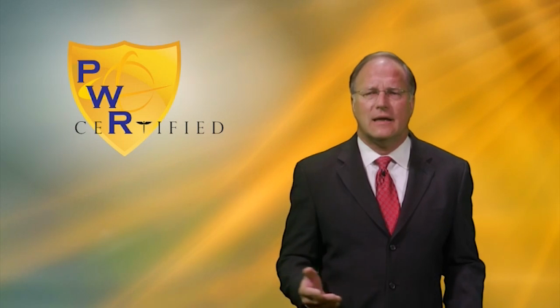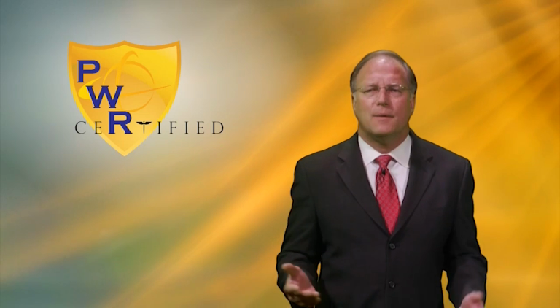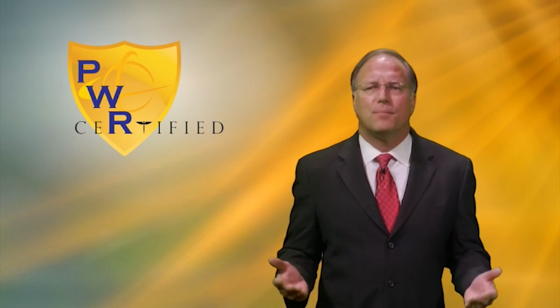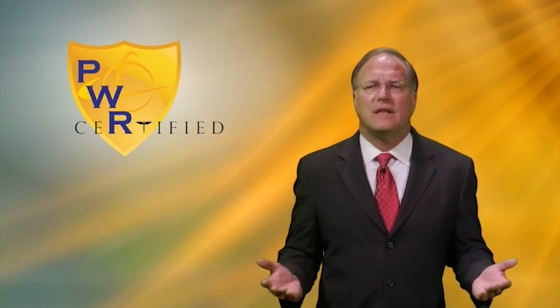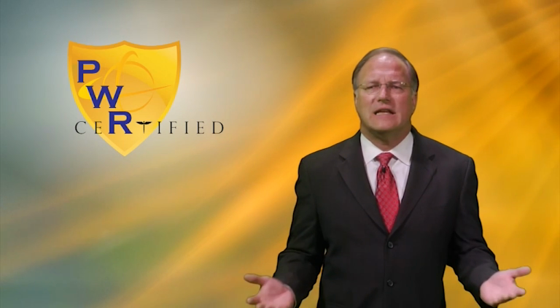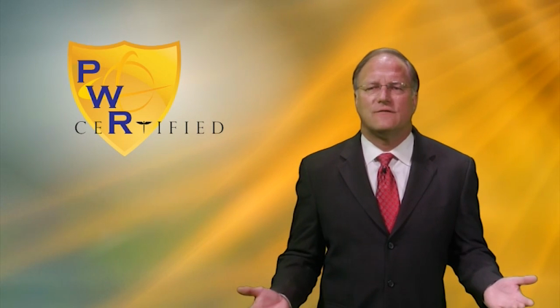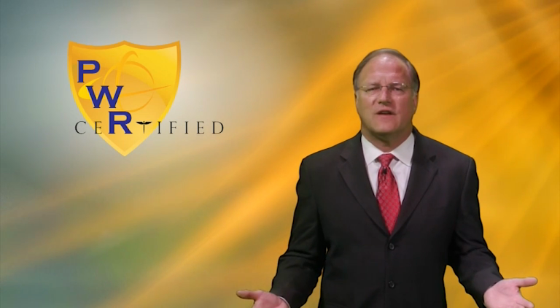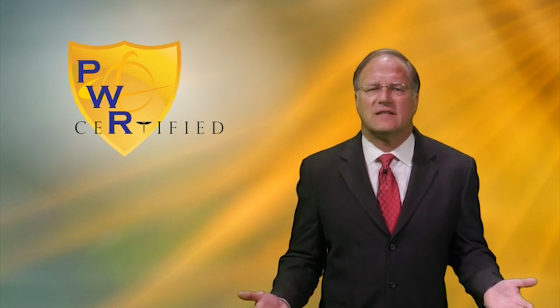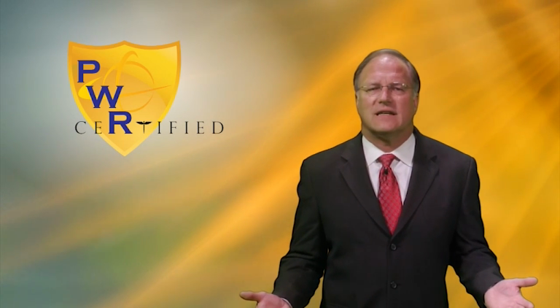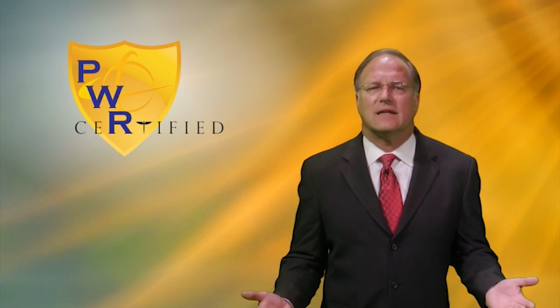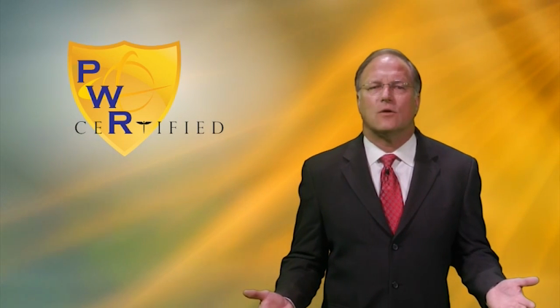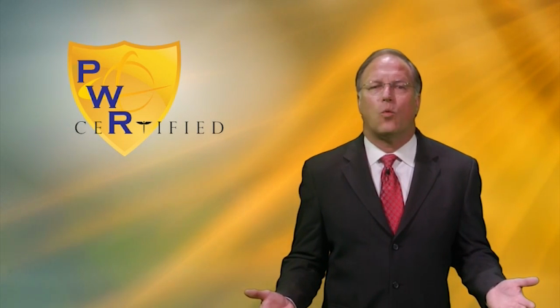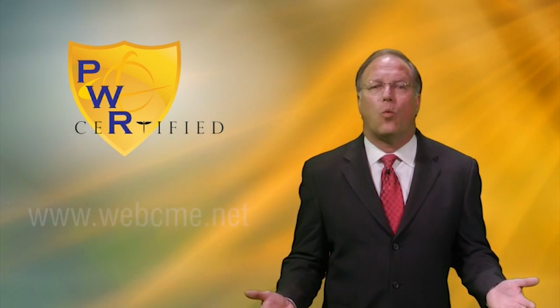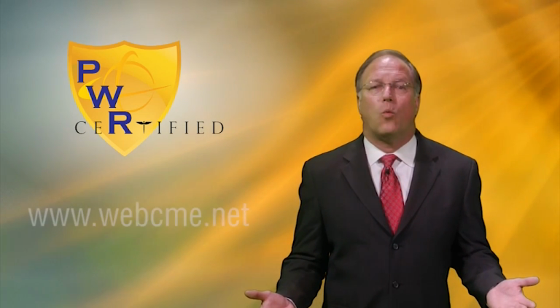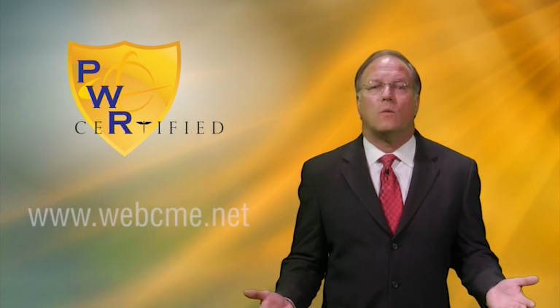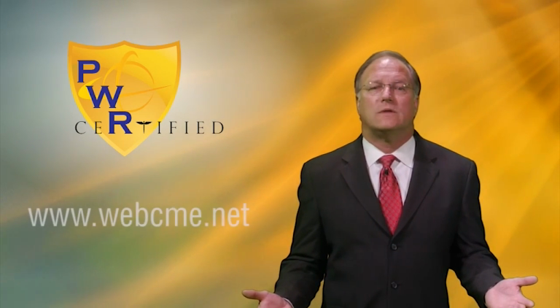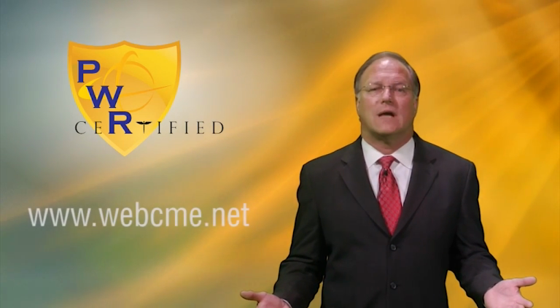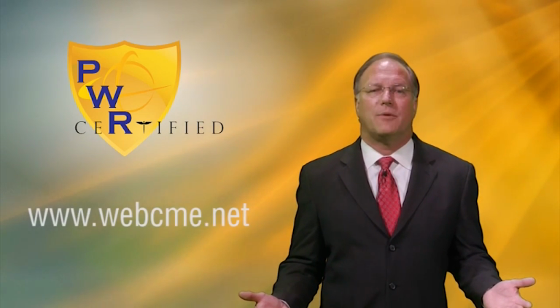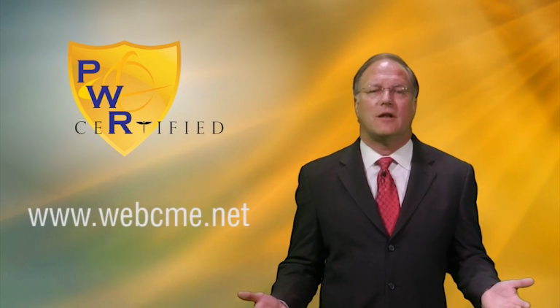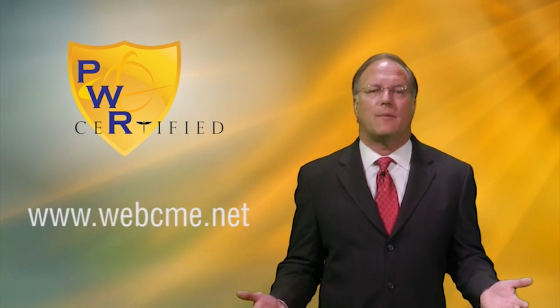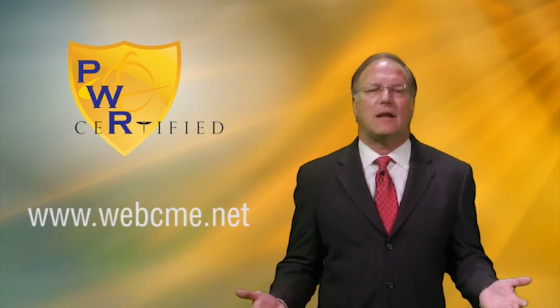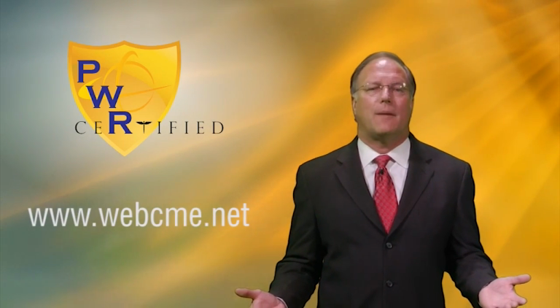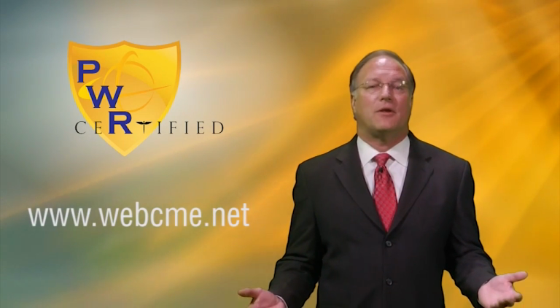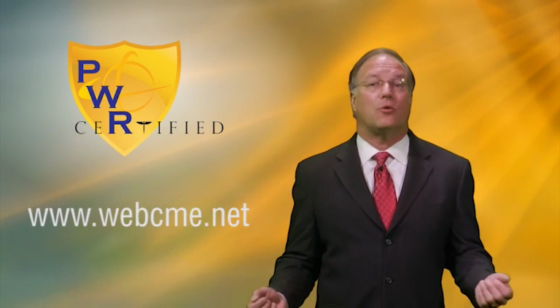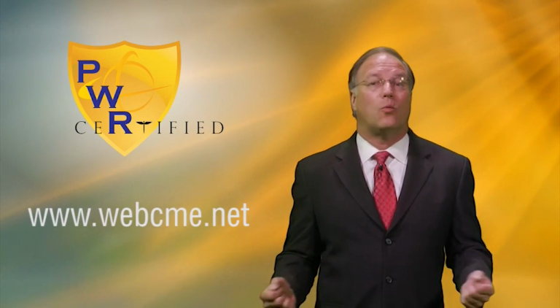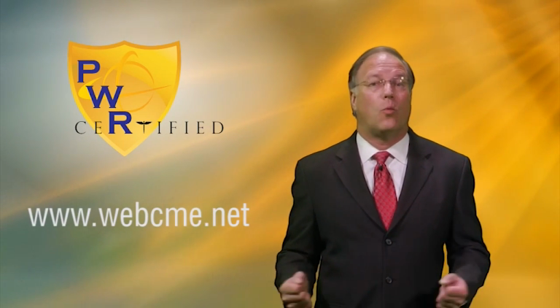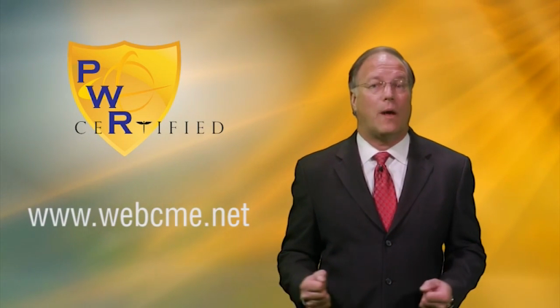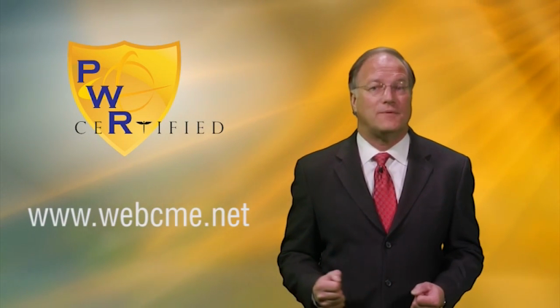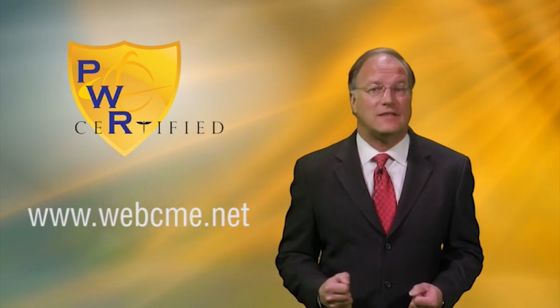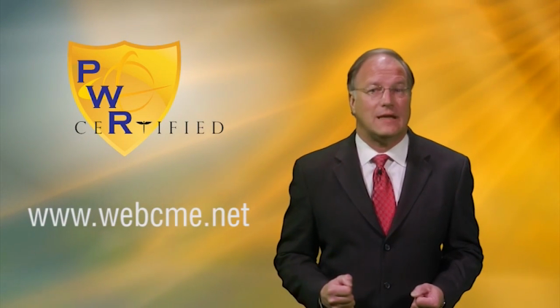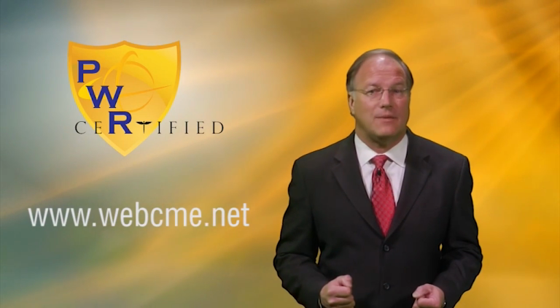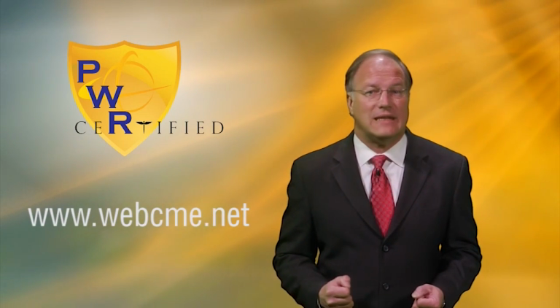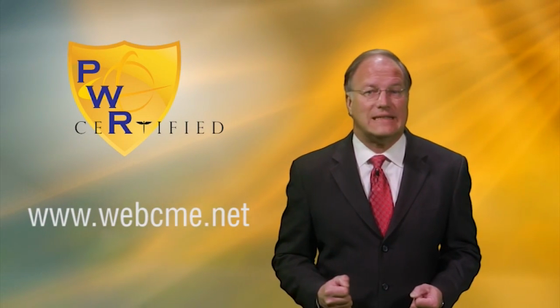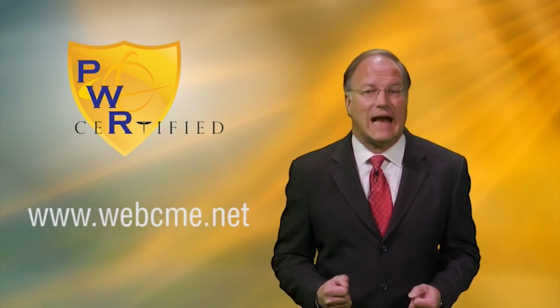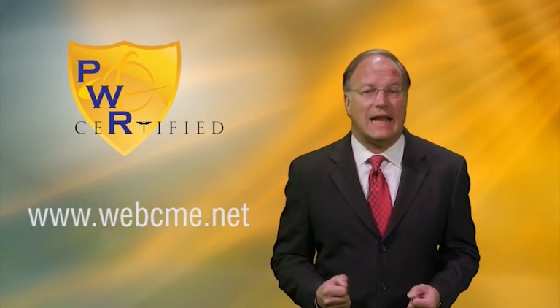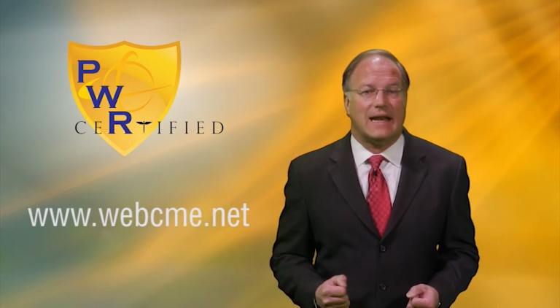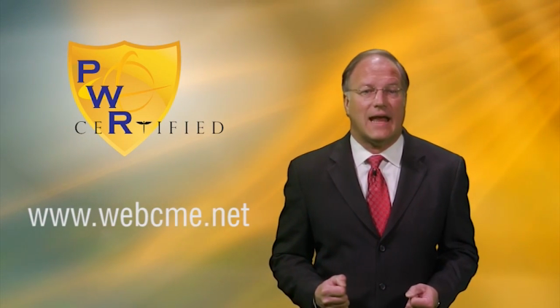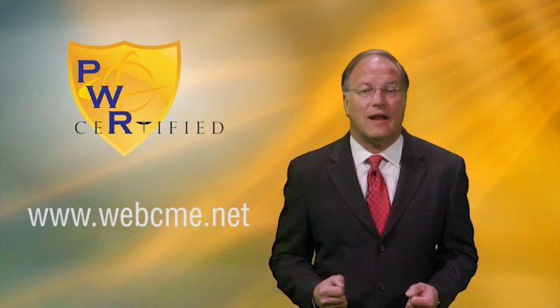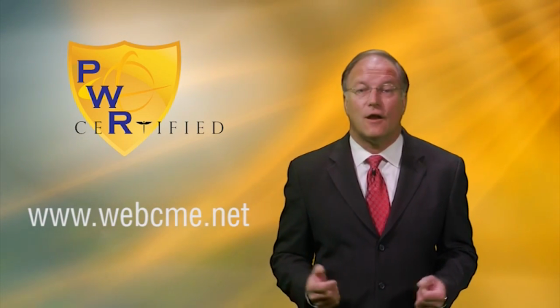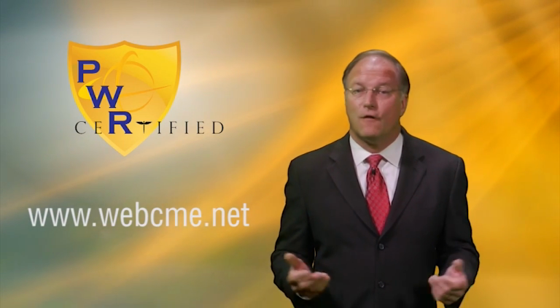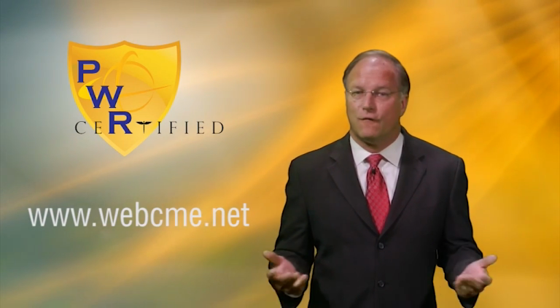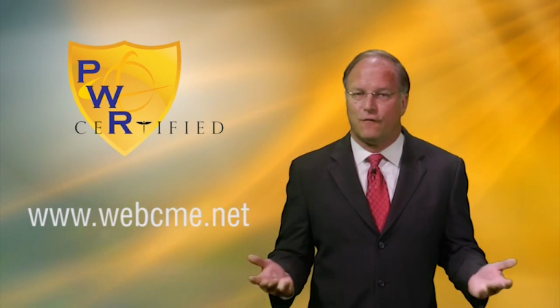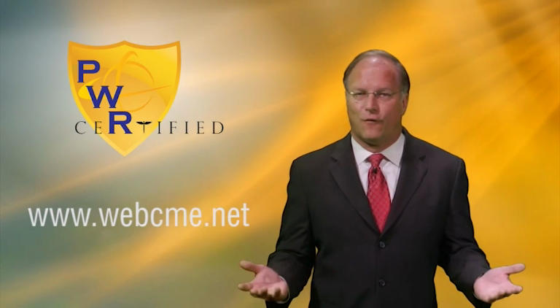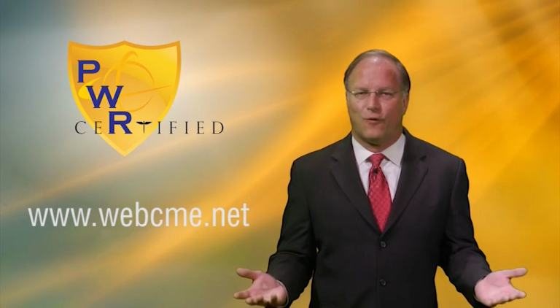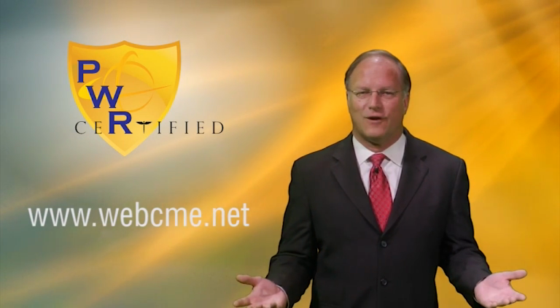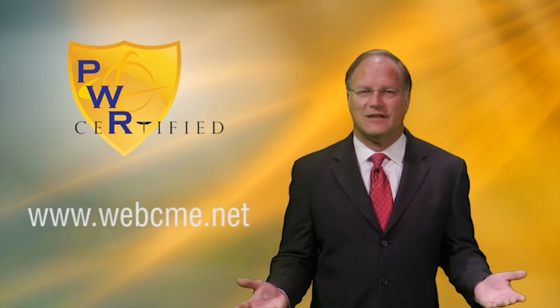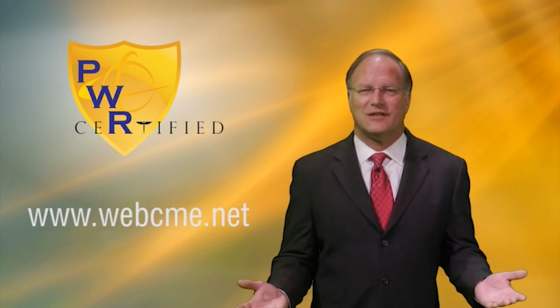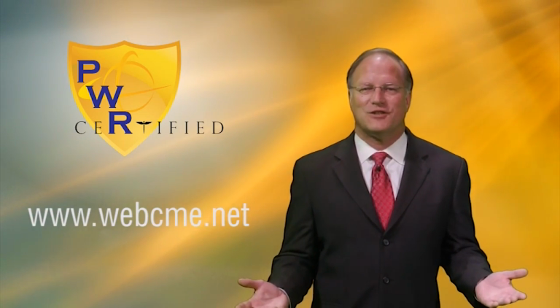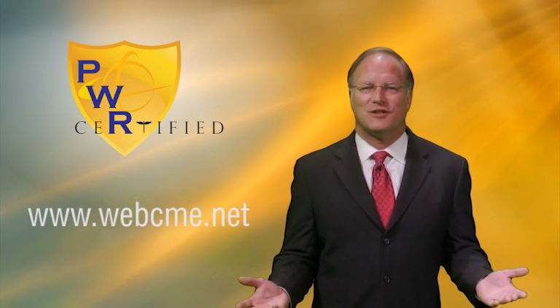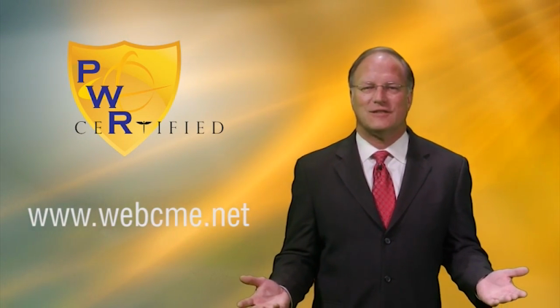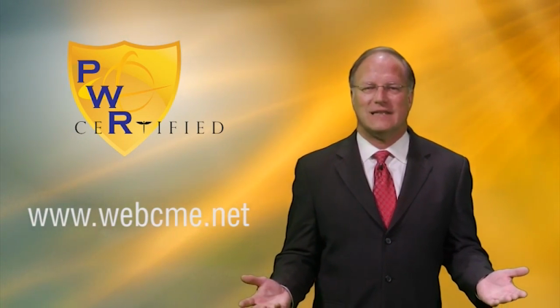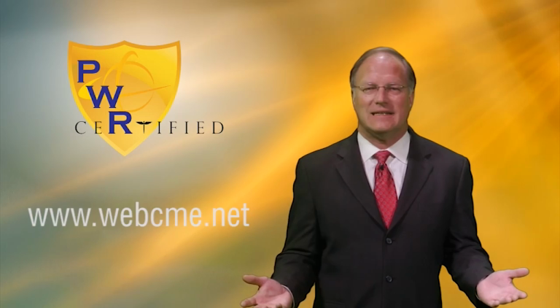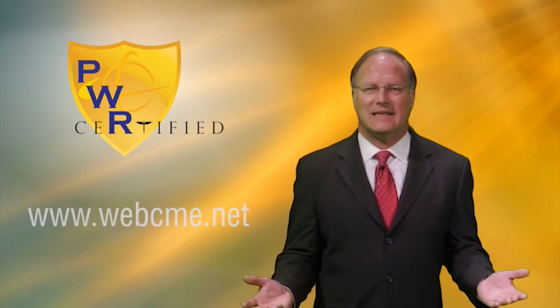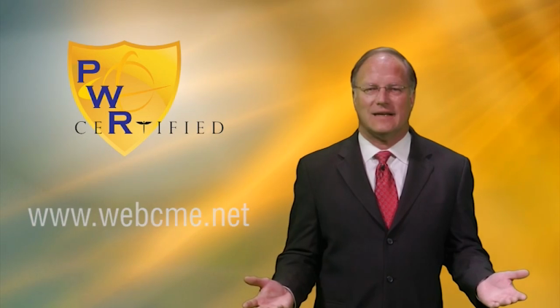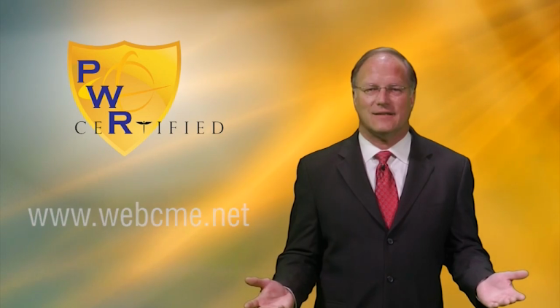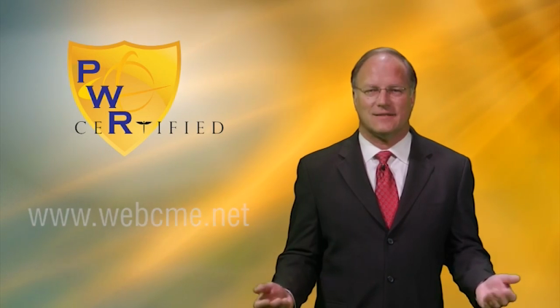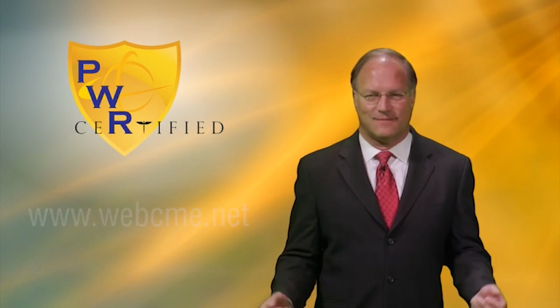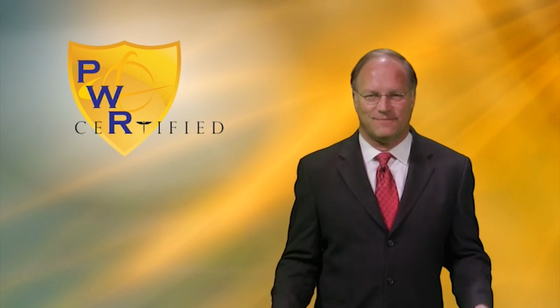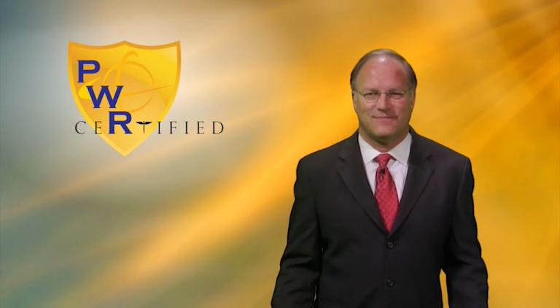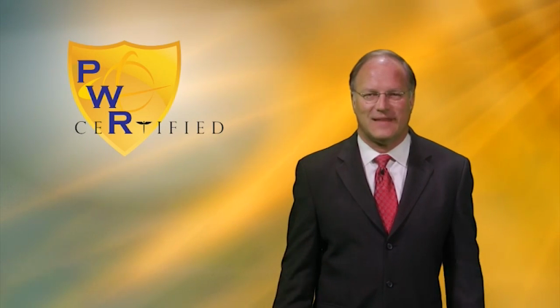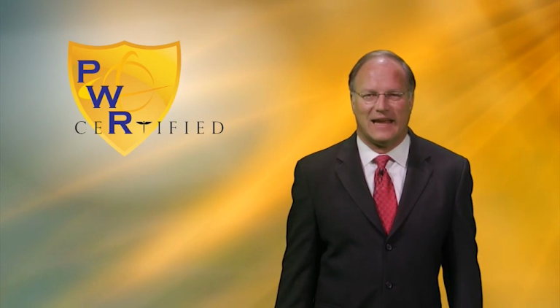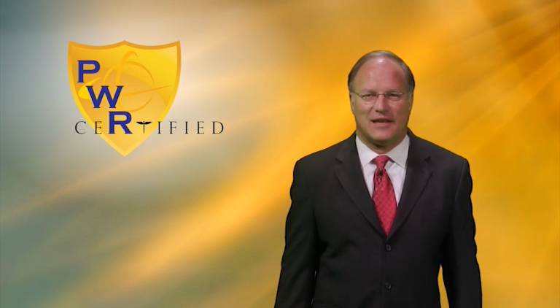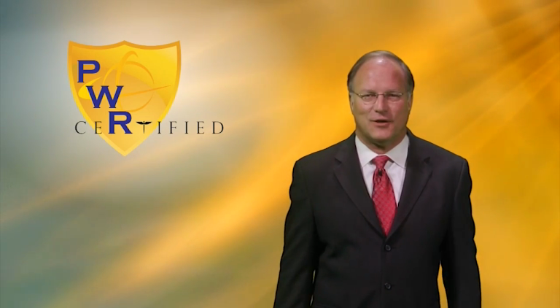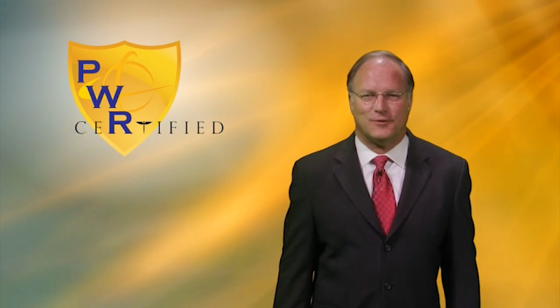Please visit www.webcme.net for additional details. Thank you.